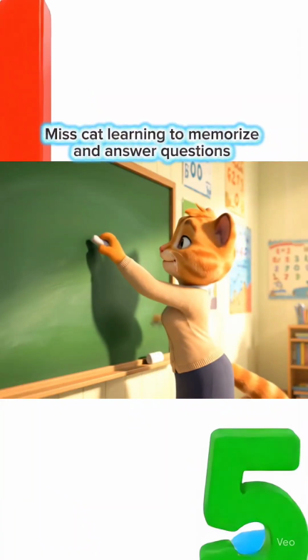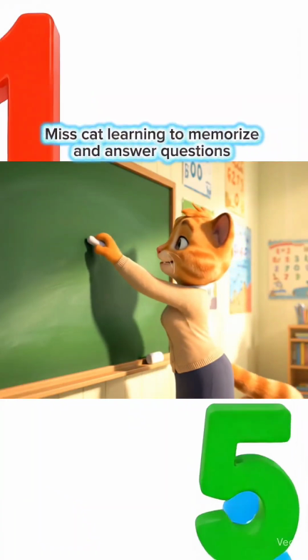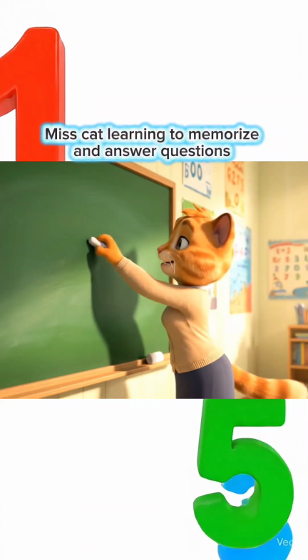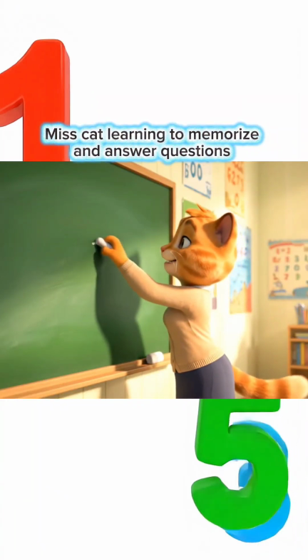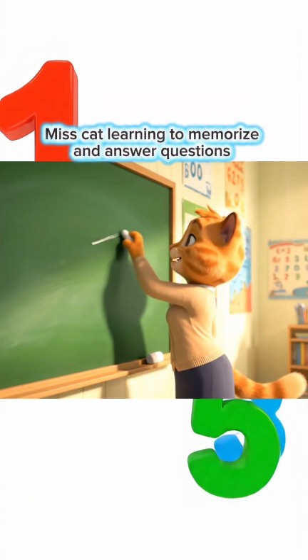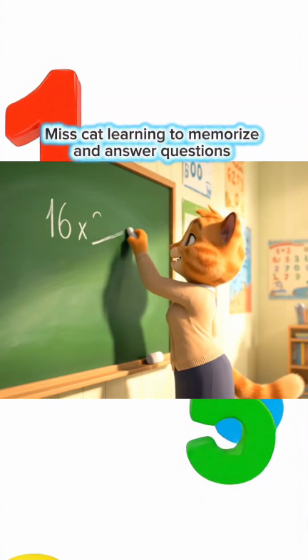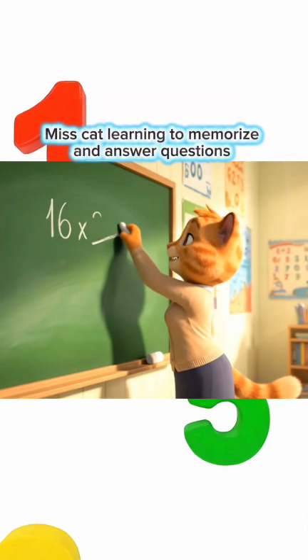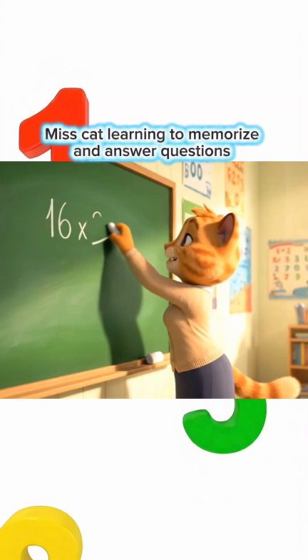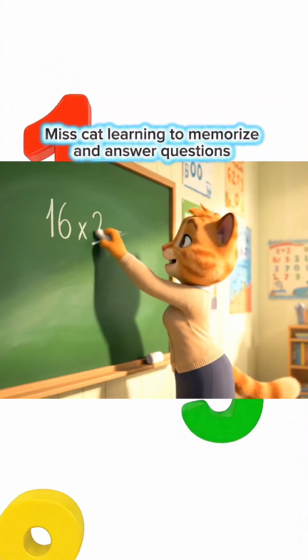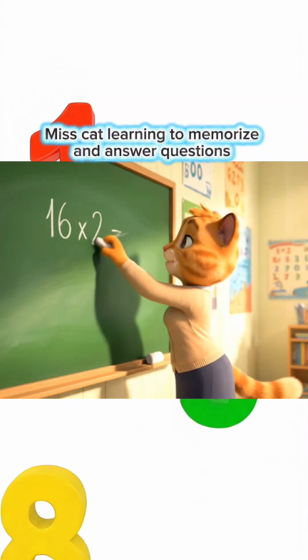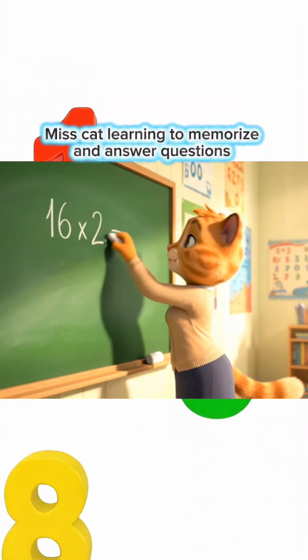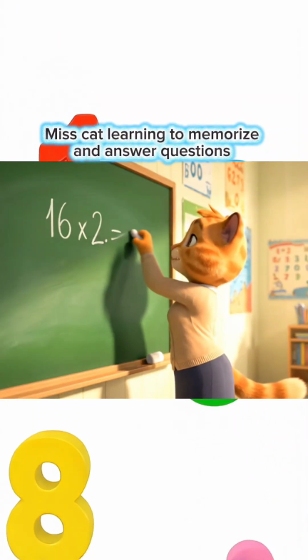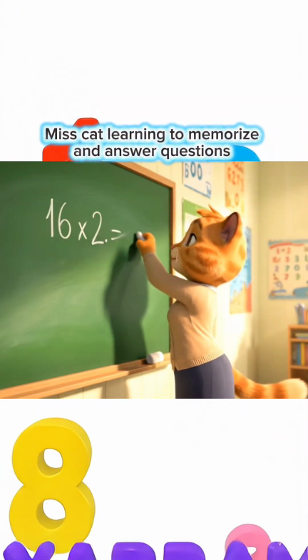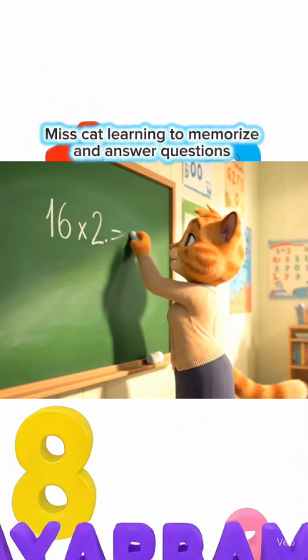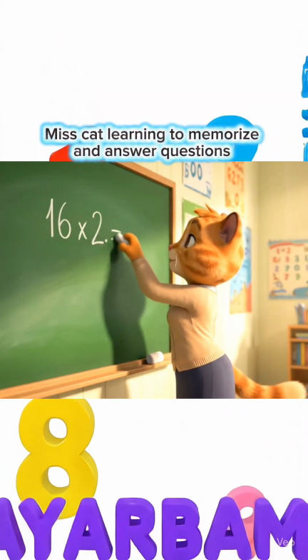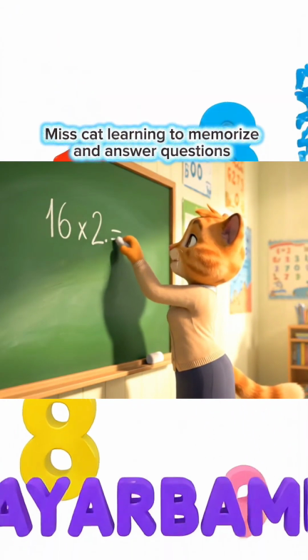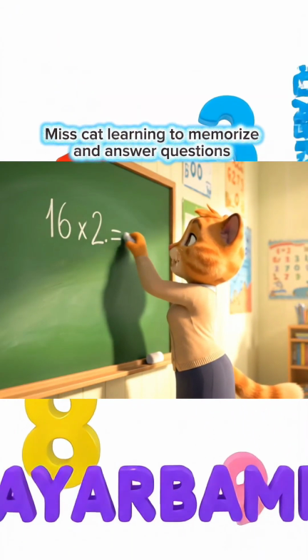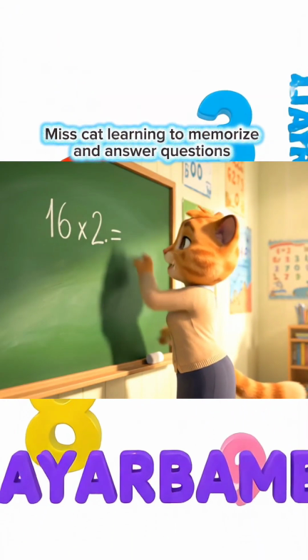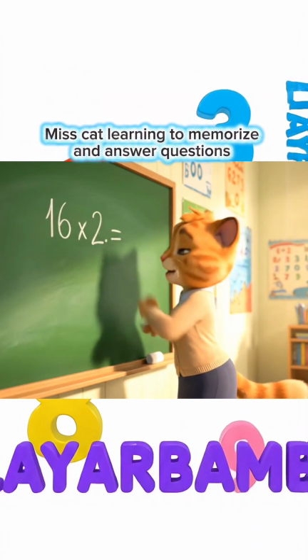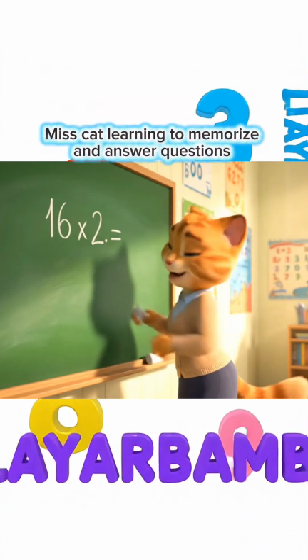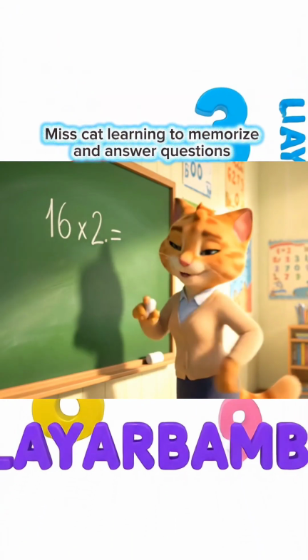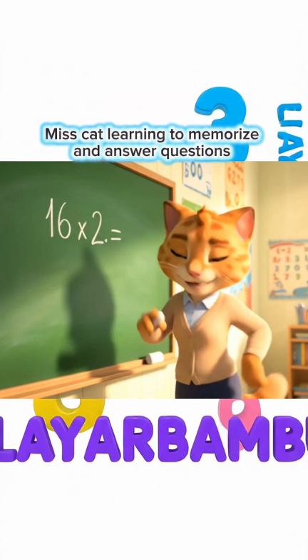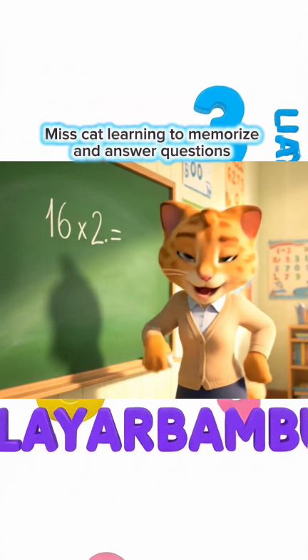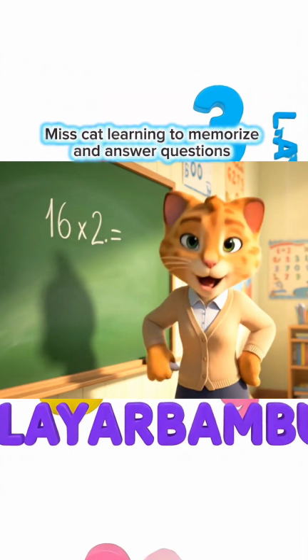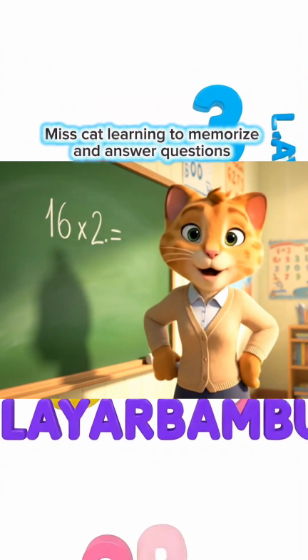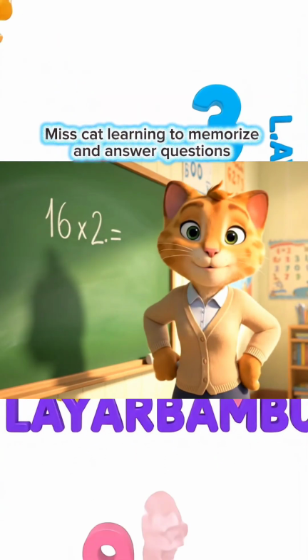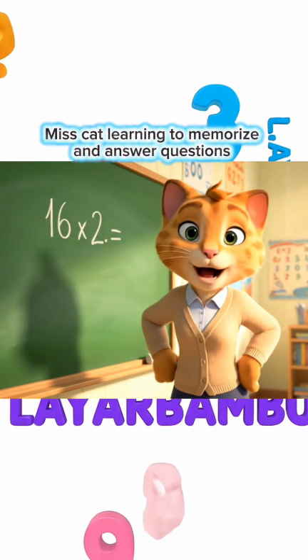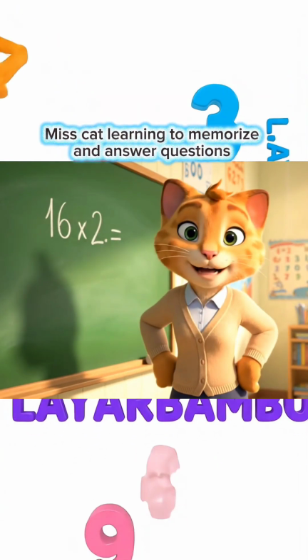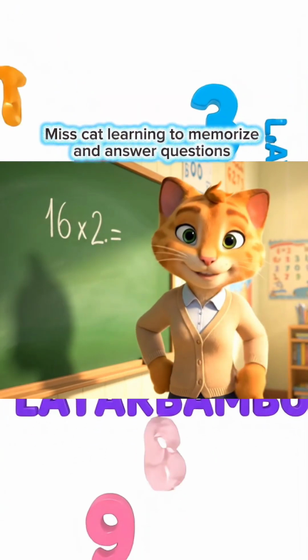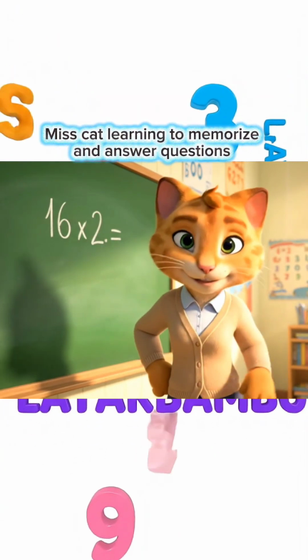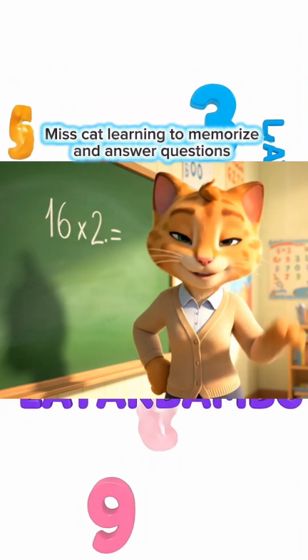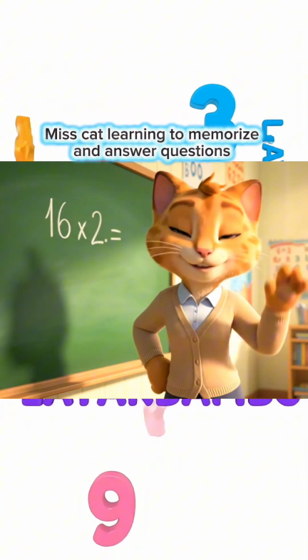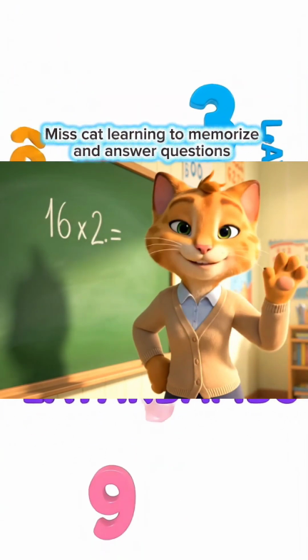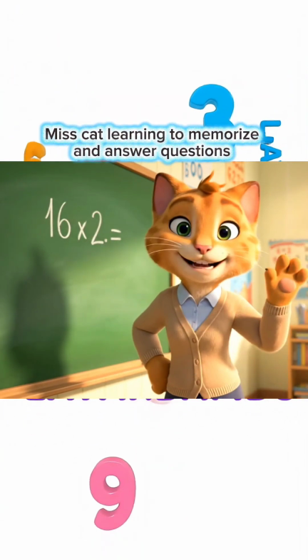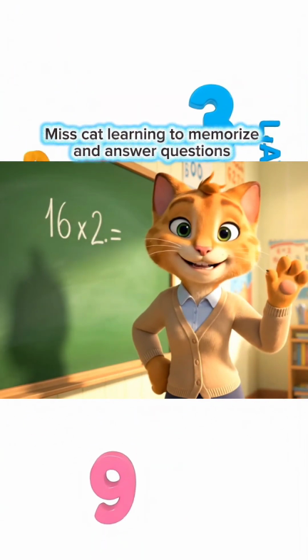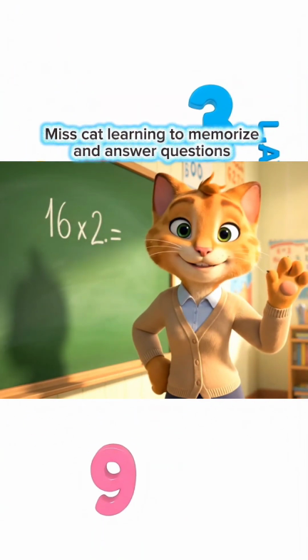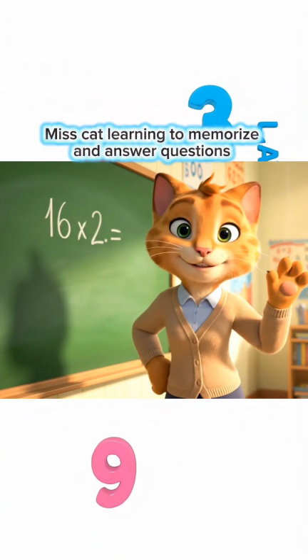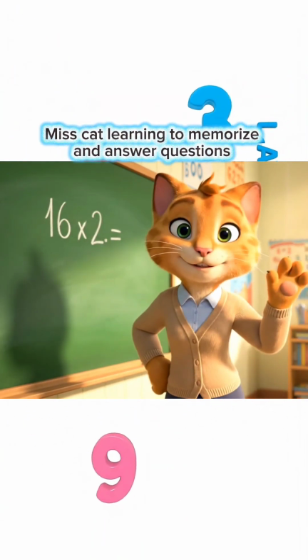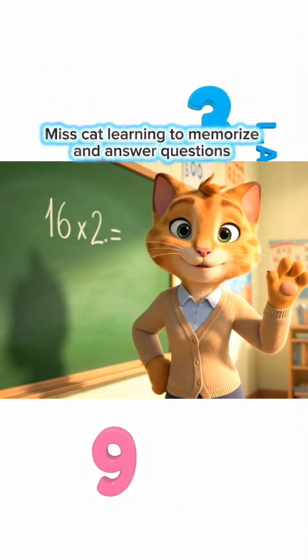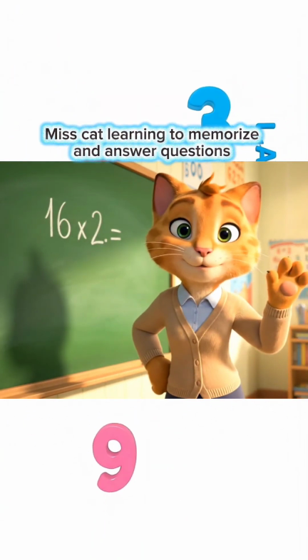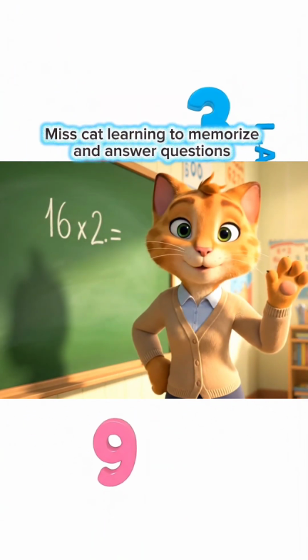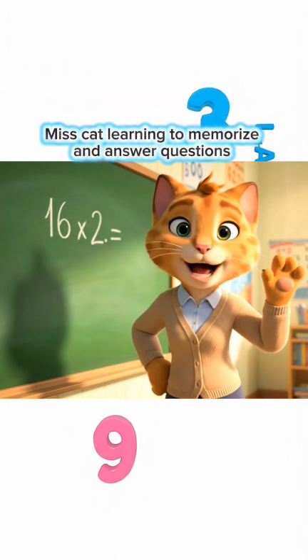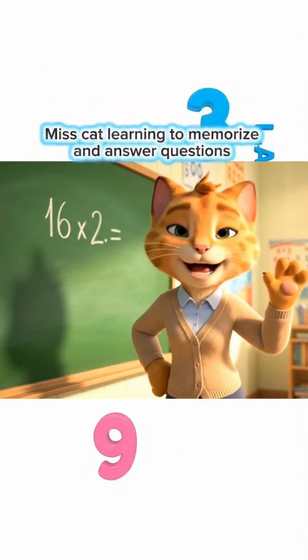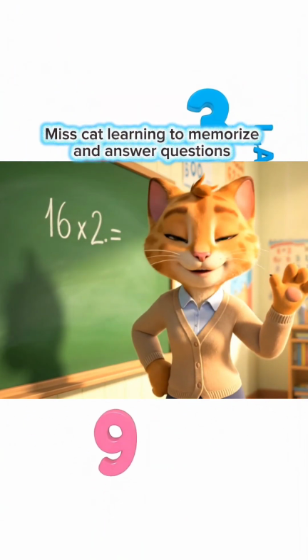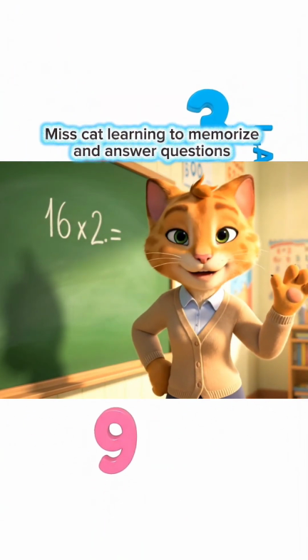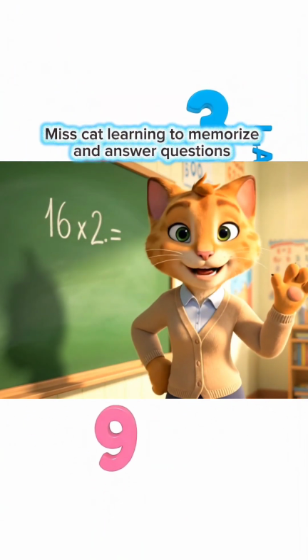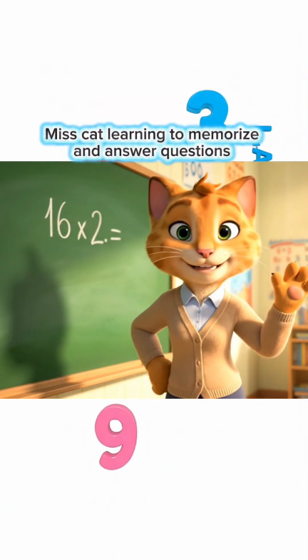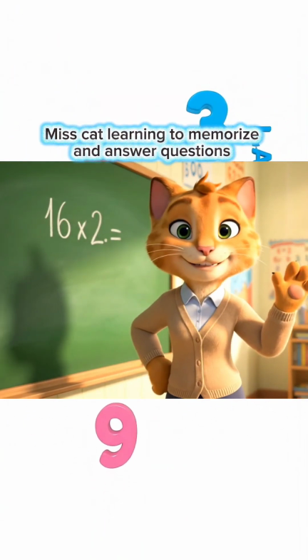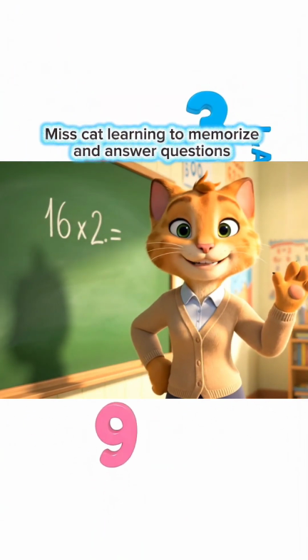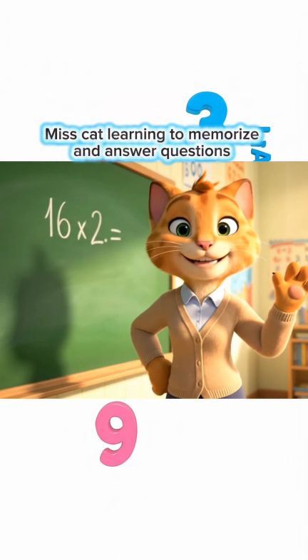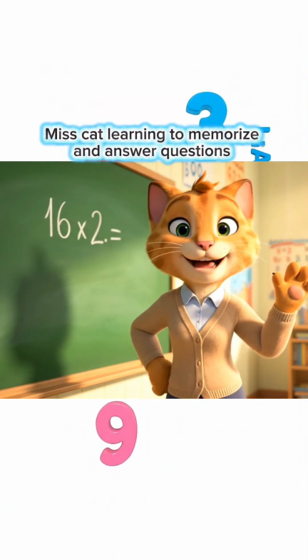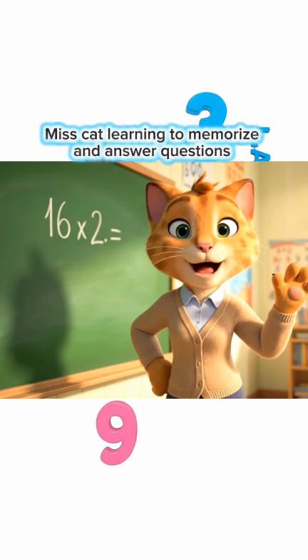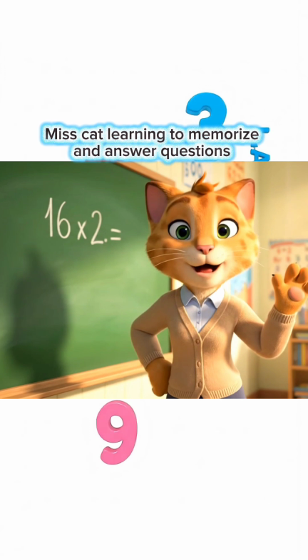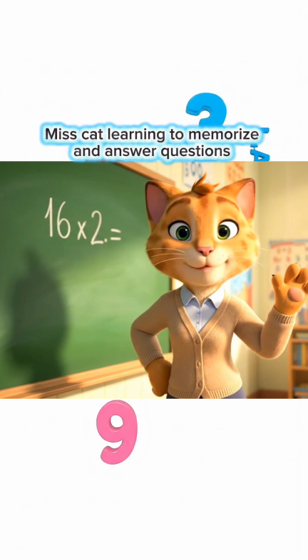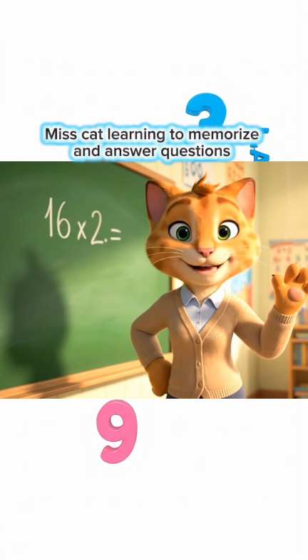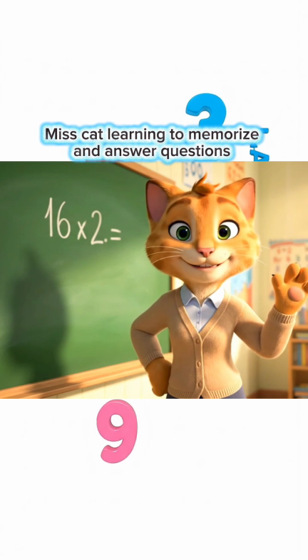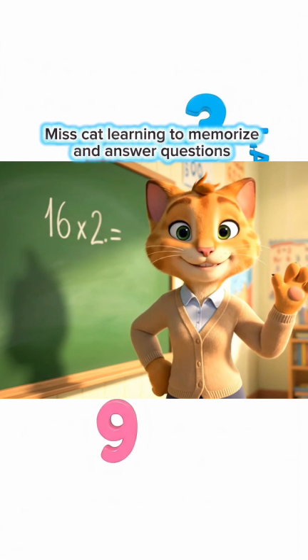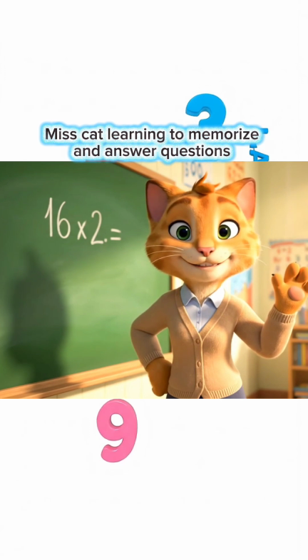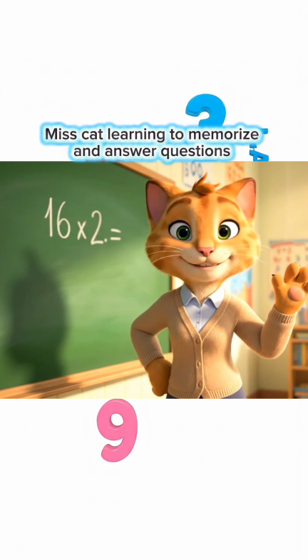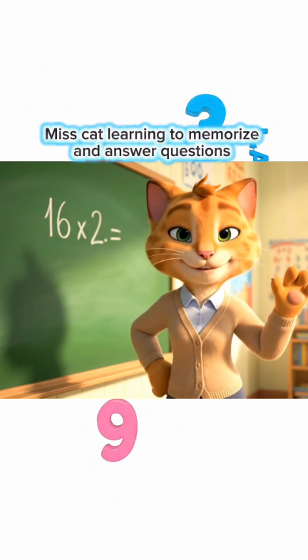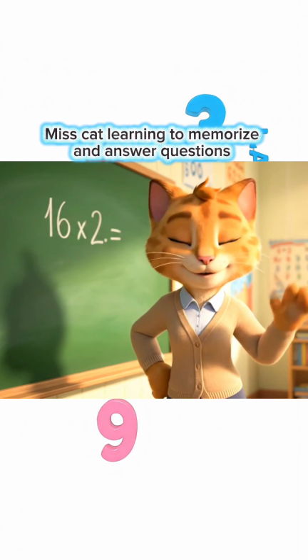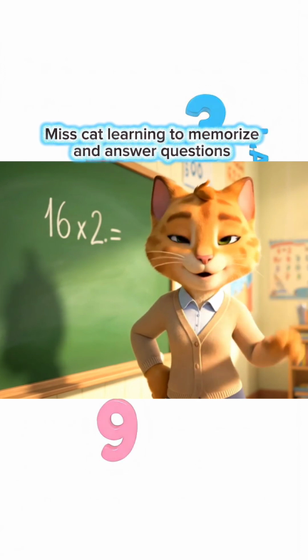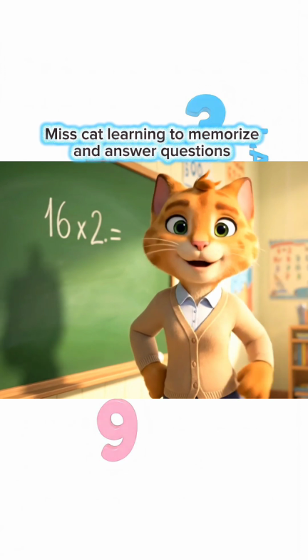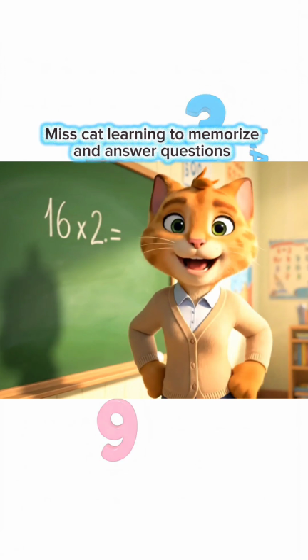16 times 2 equals how much, children? Write your answer in the comments, okay?